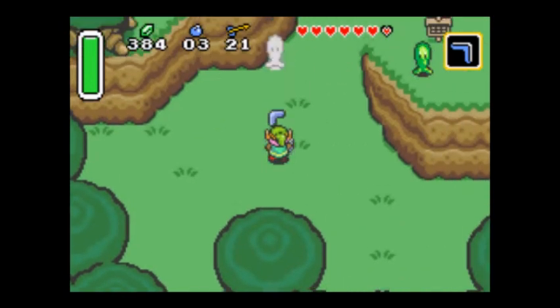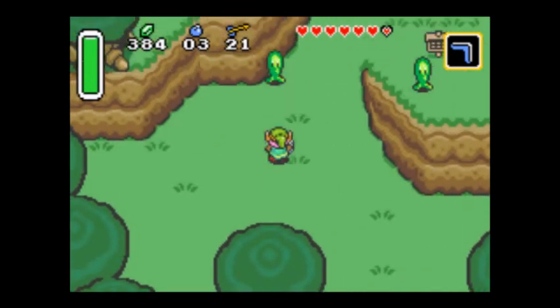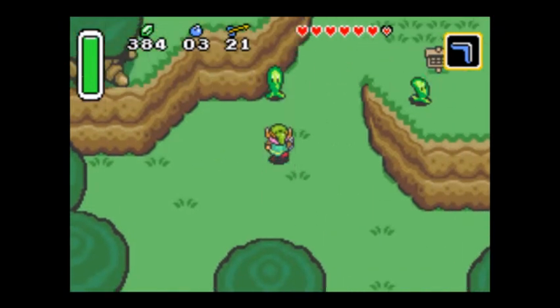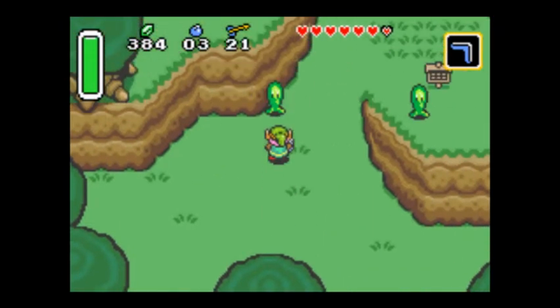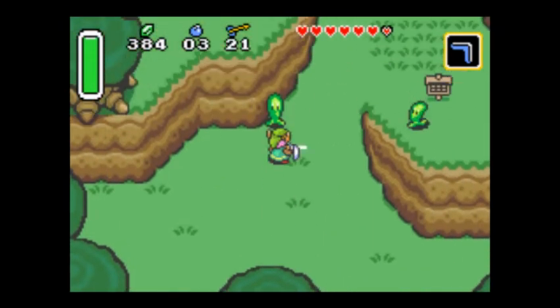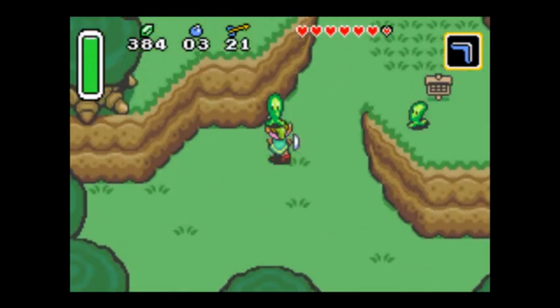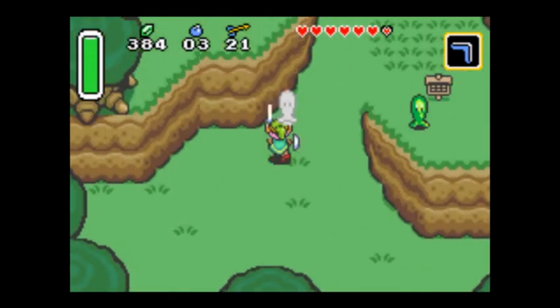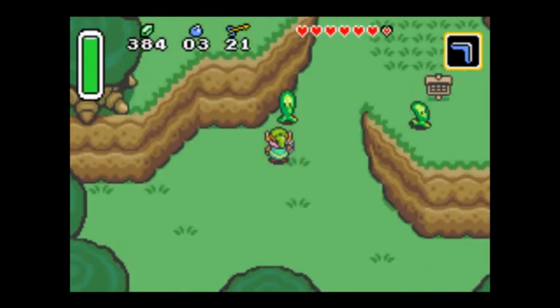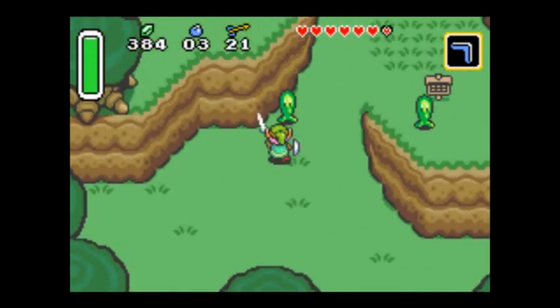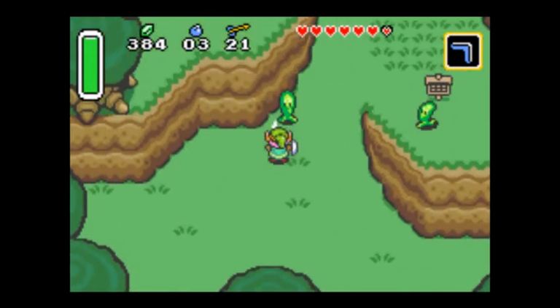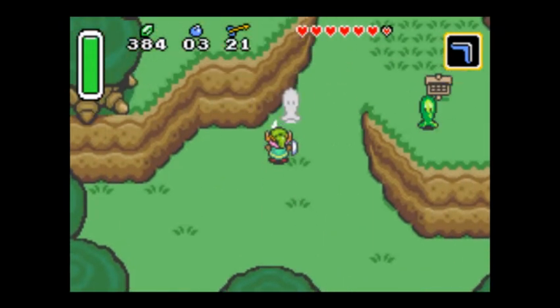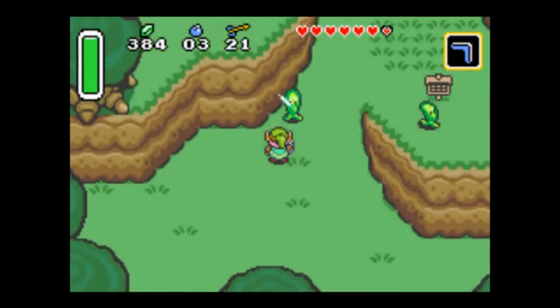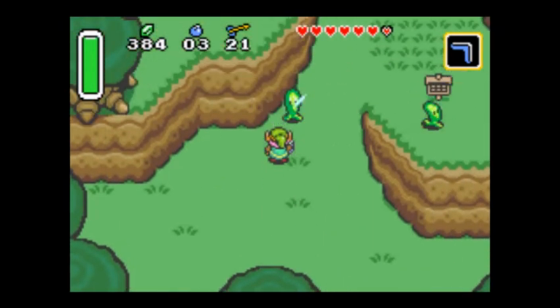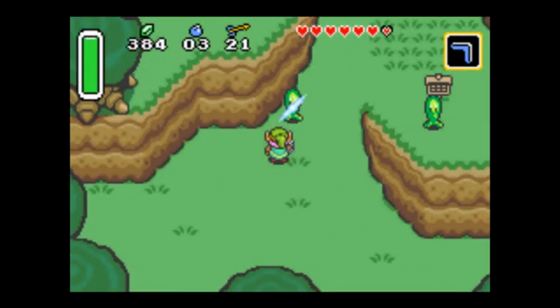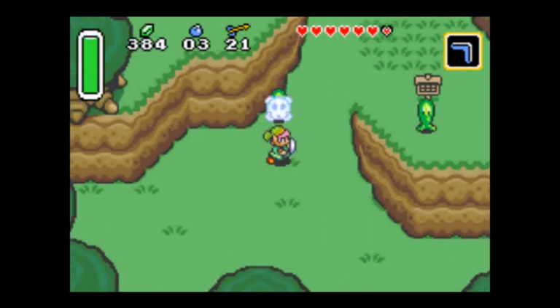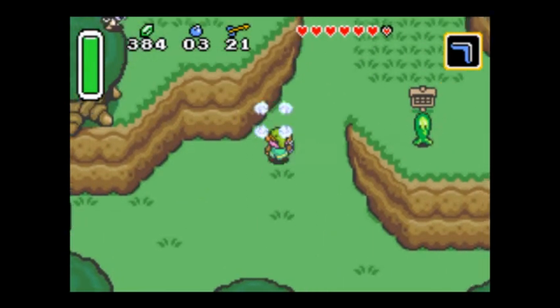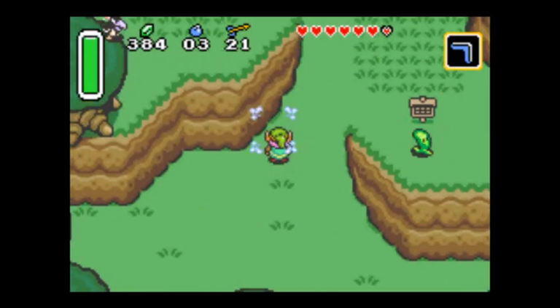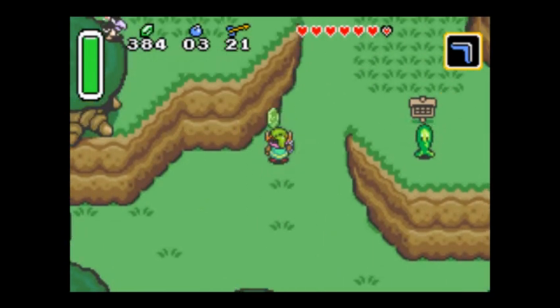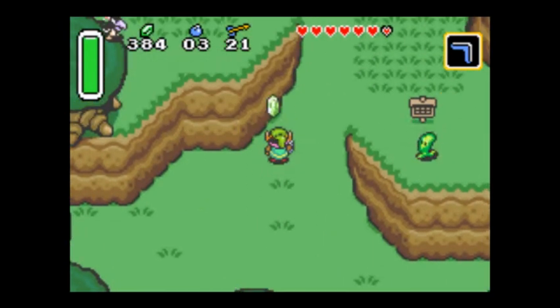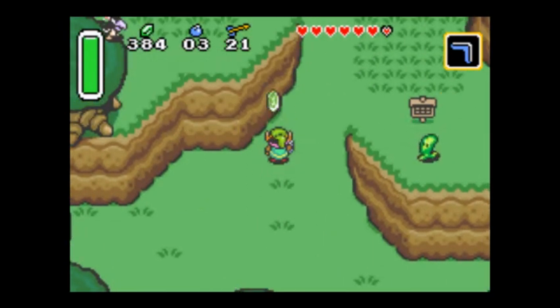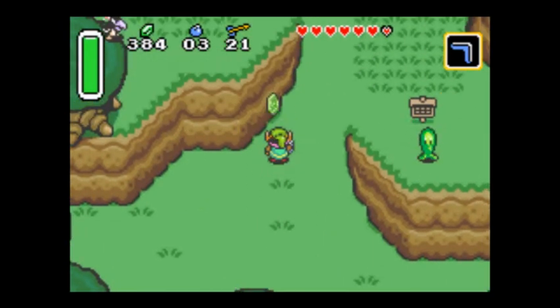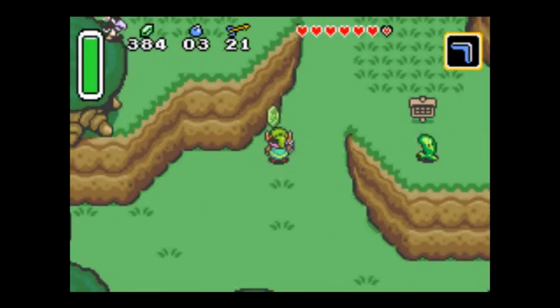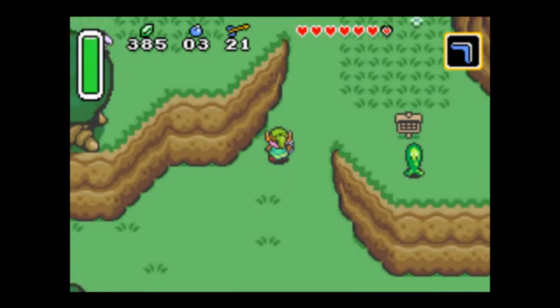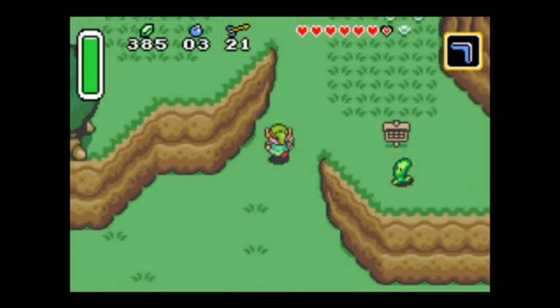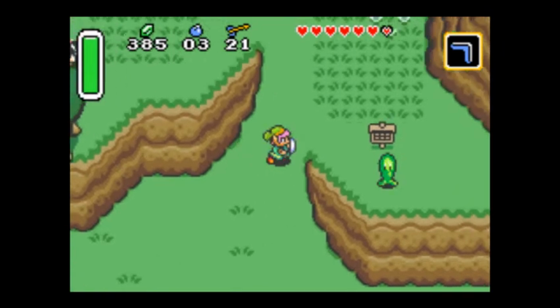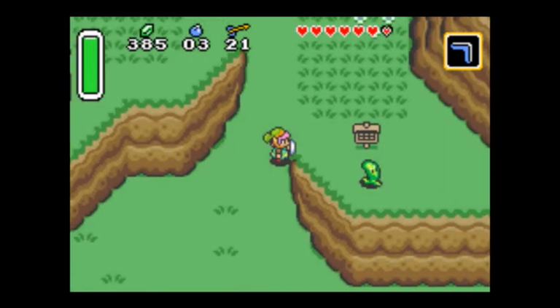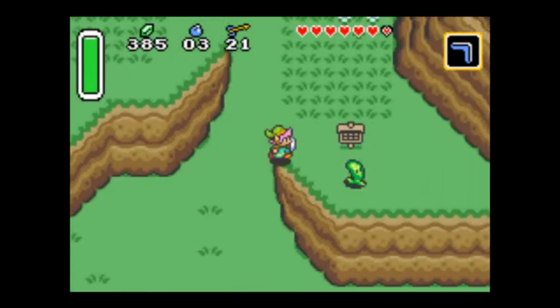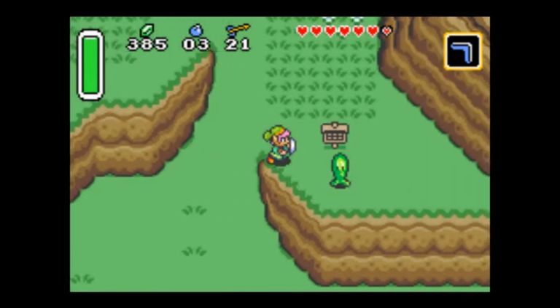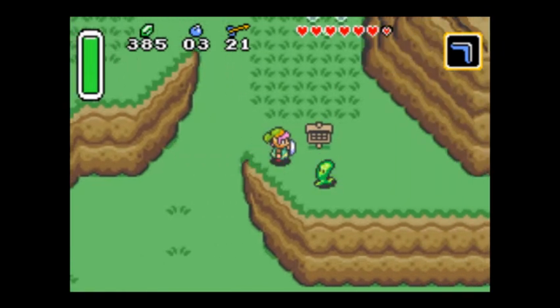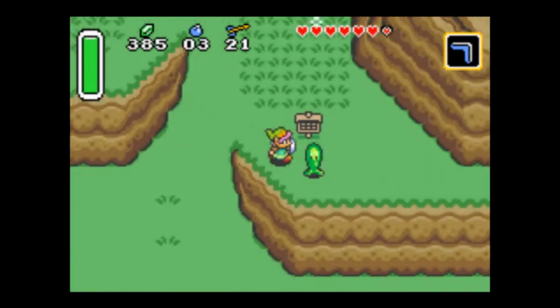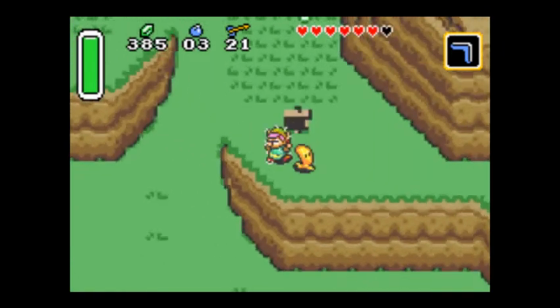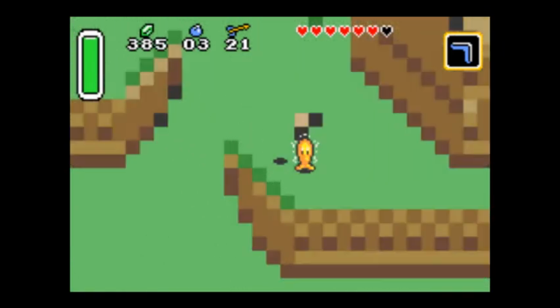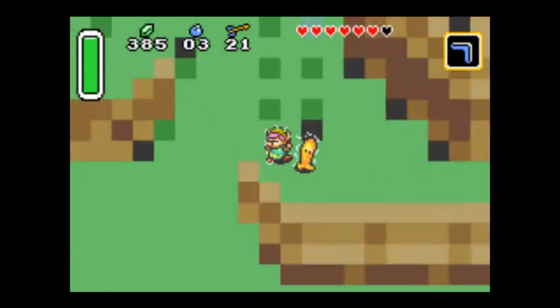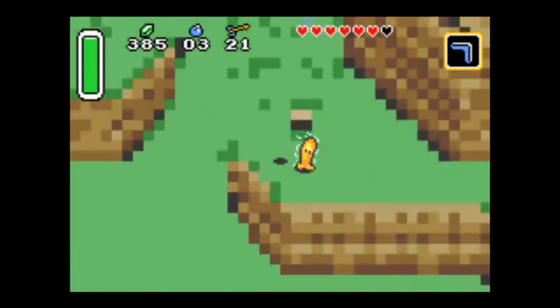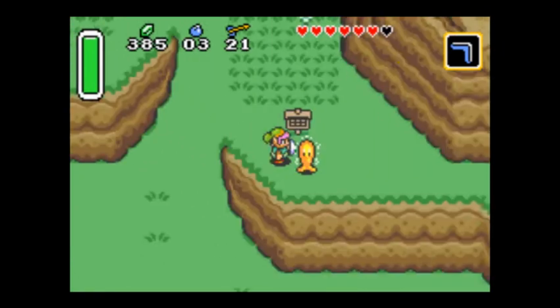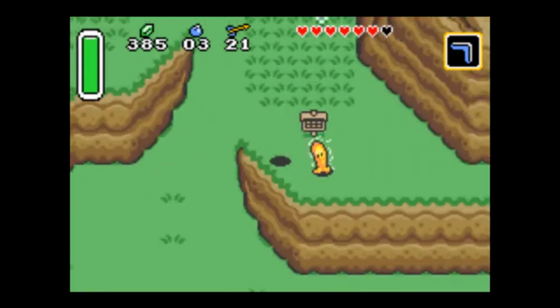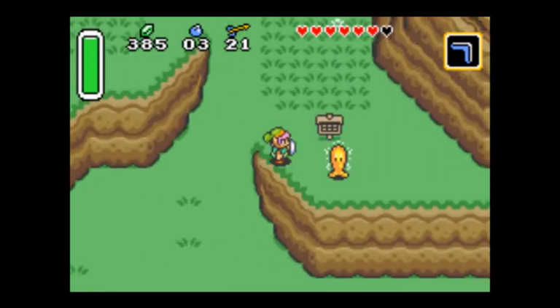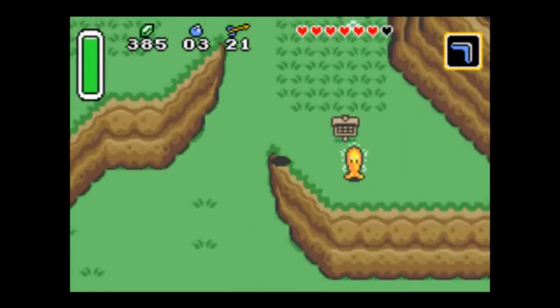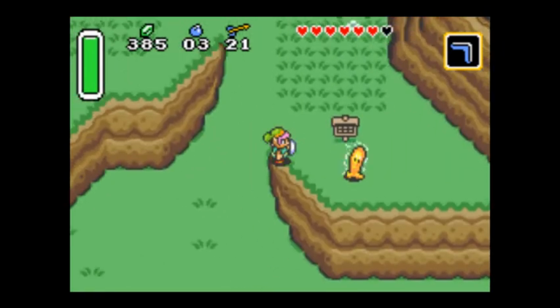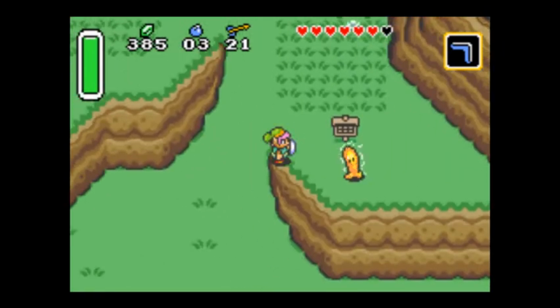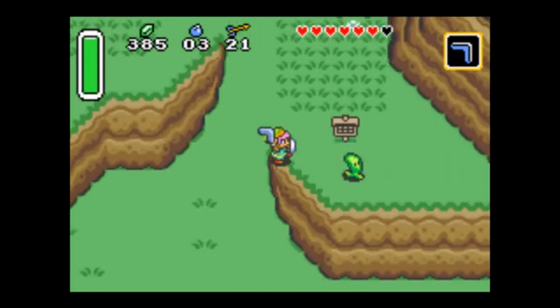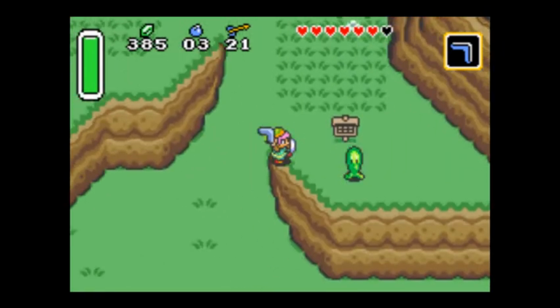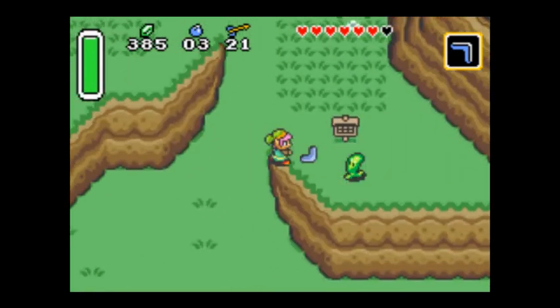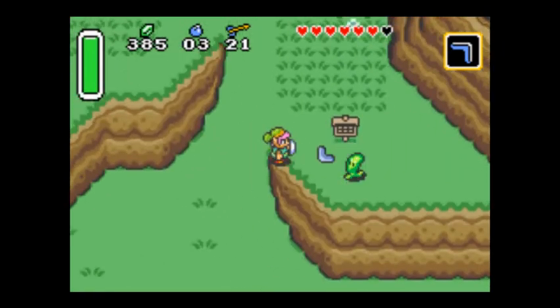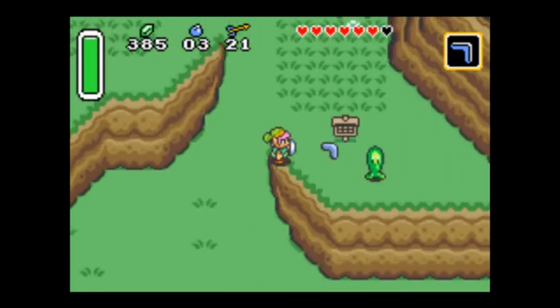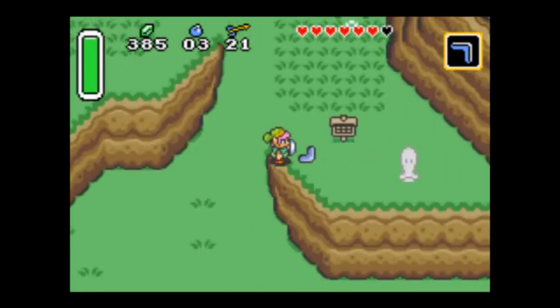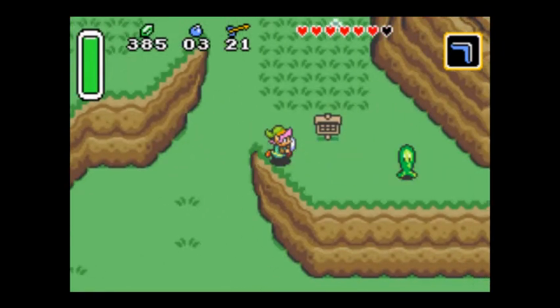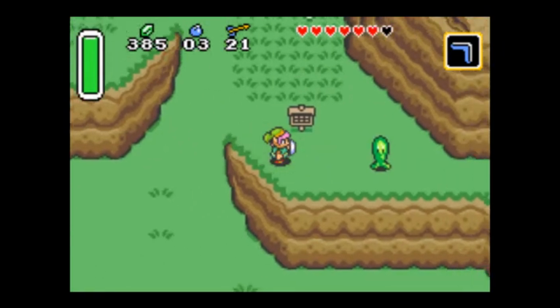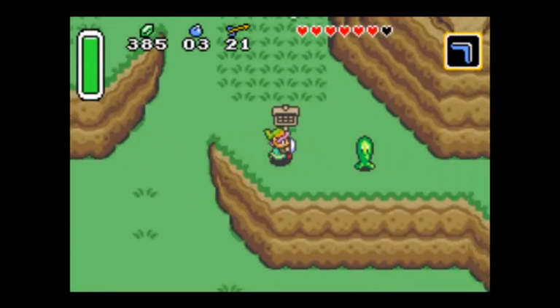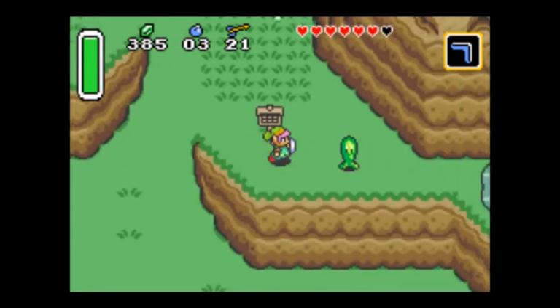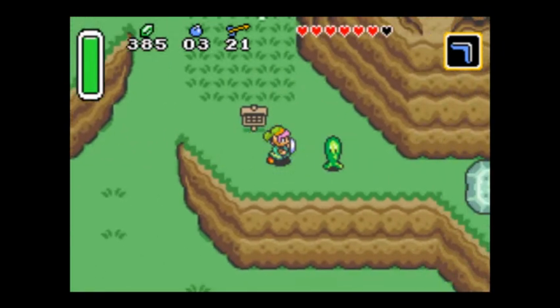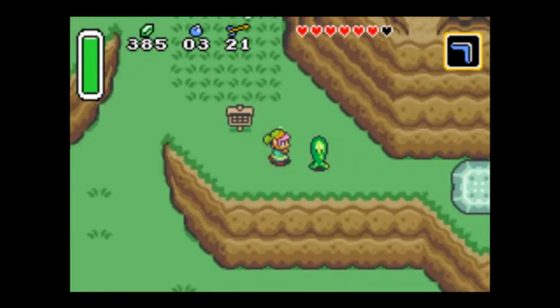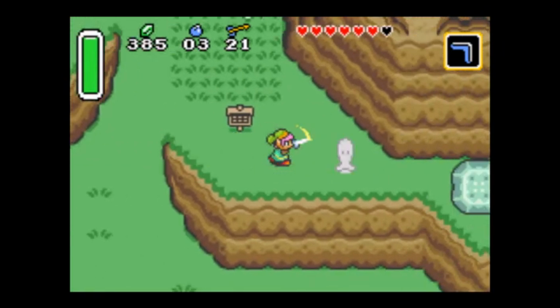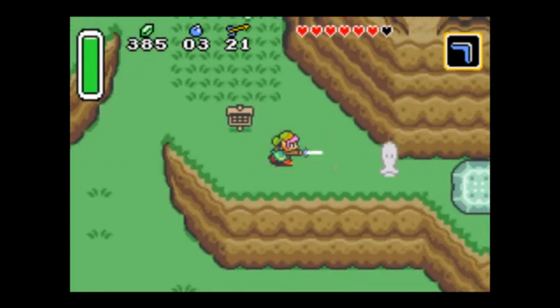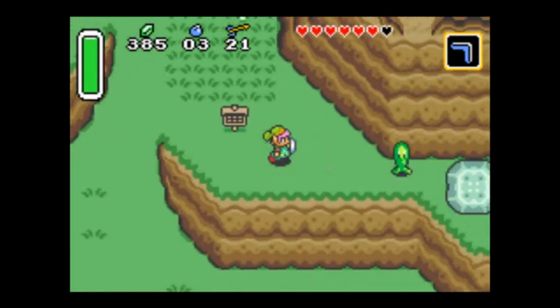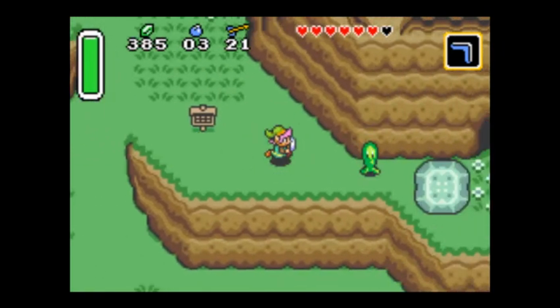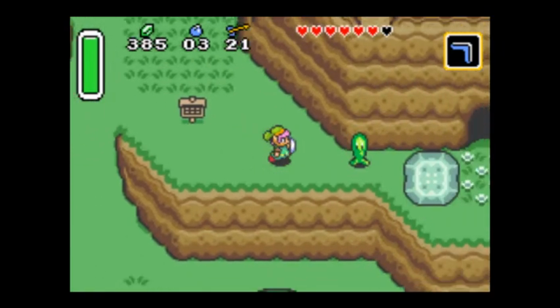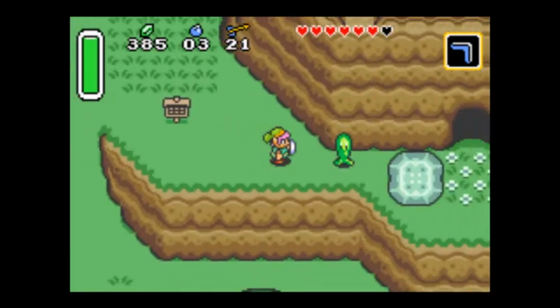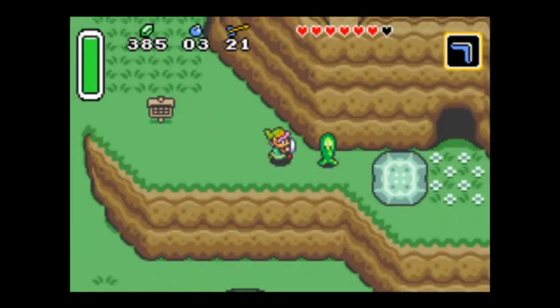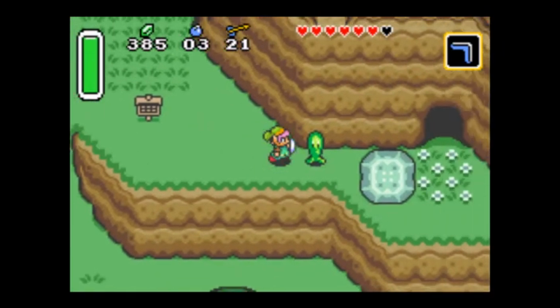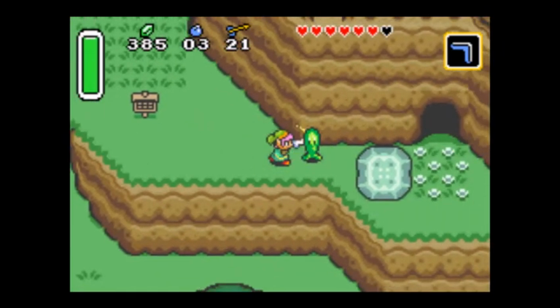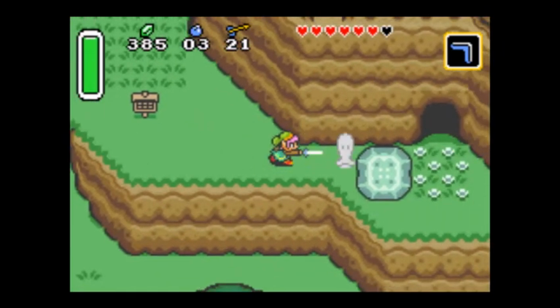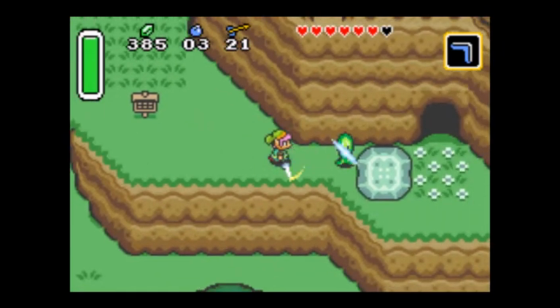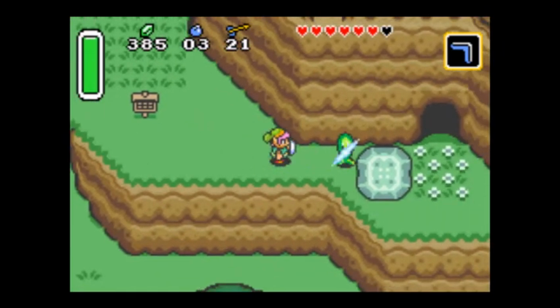These enemies electrocute you if you hit them without stunning them. If you hit them with the bow it stuns them, and then they're an easy kill.